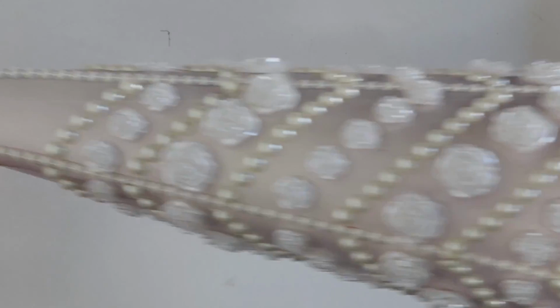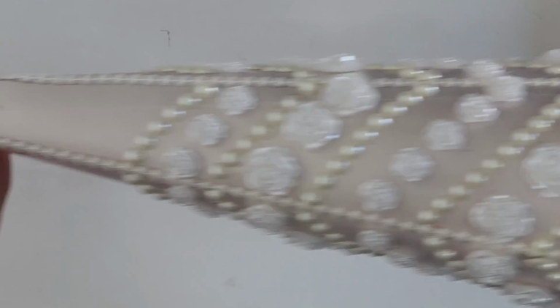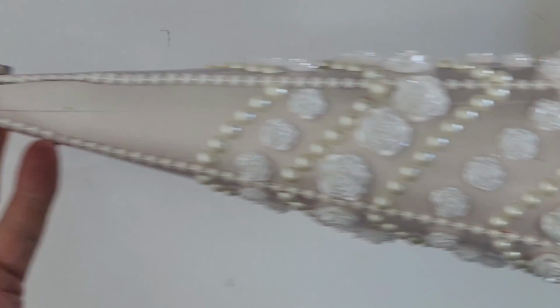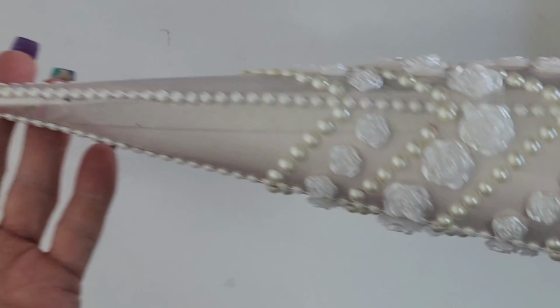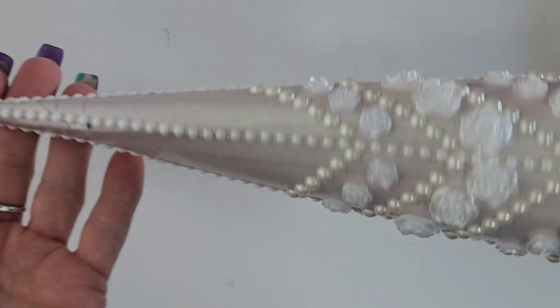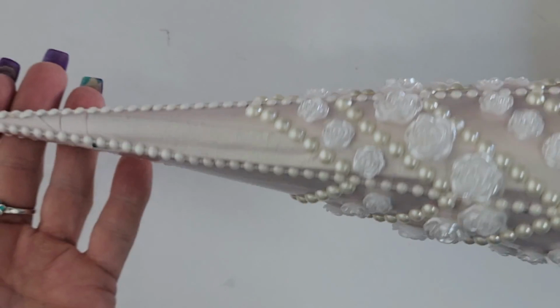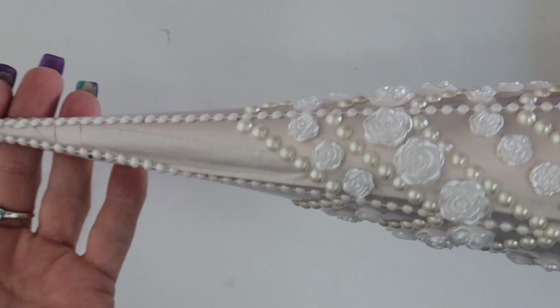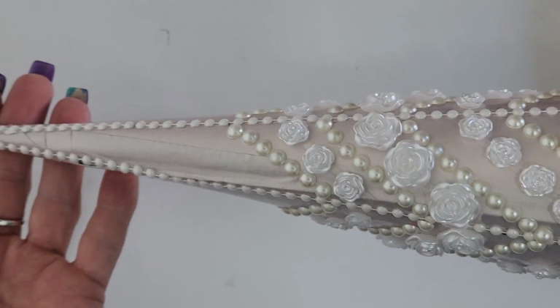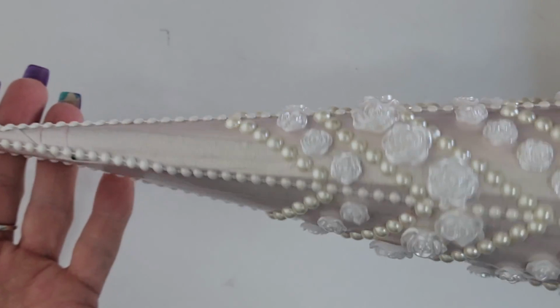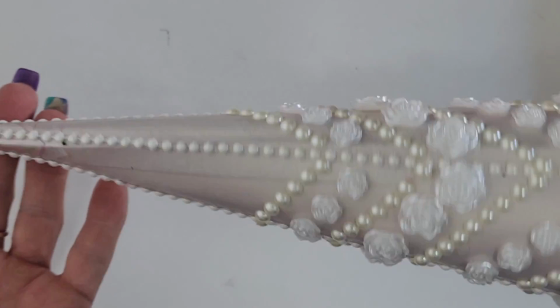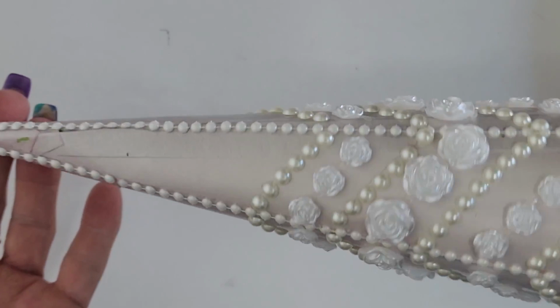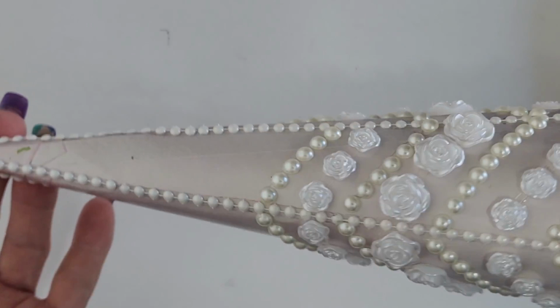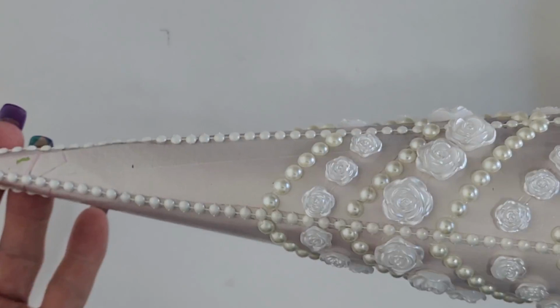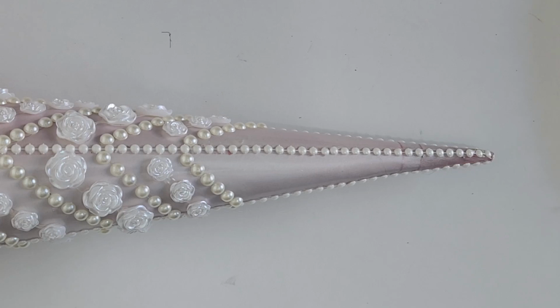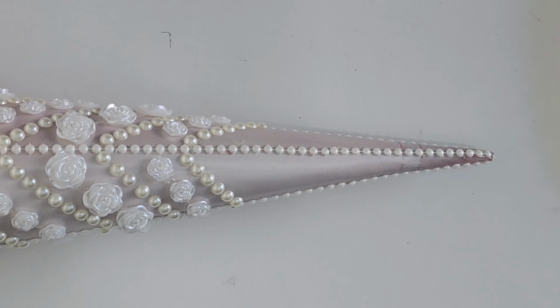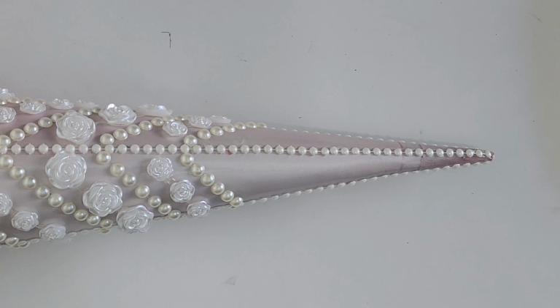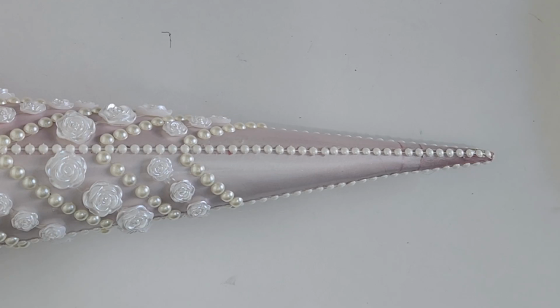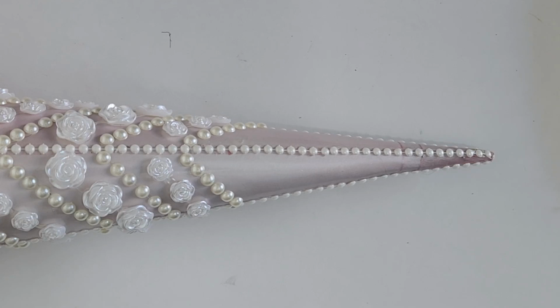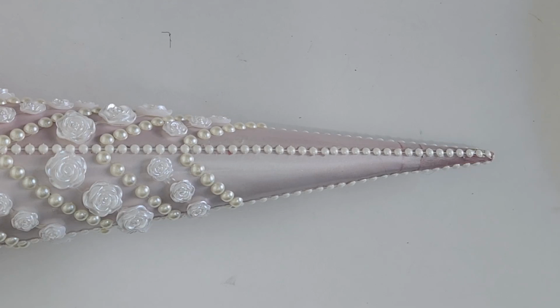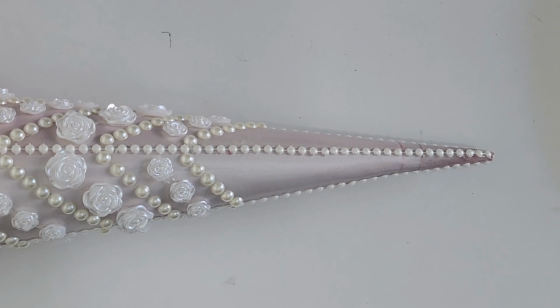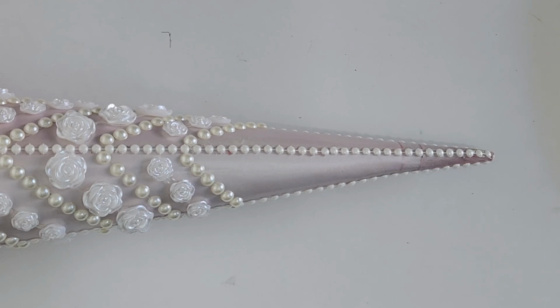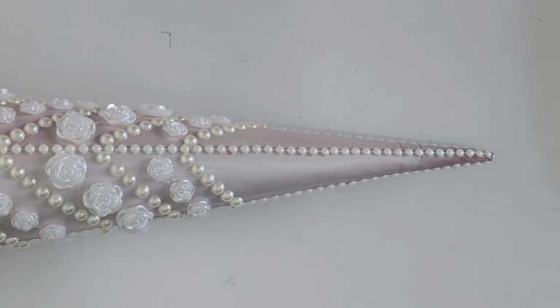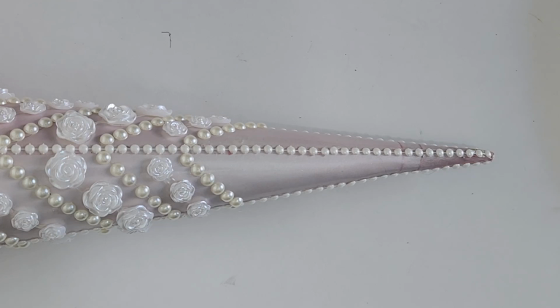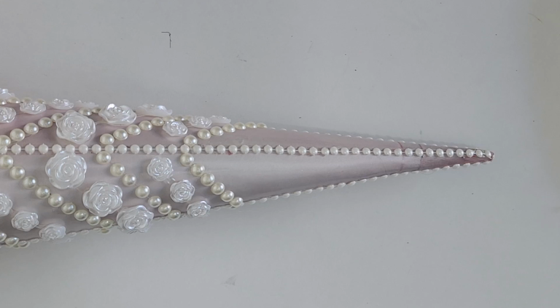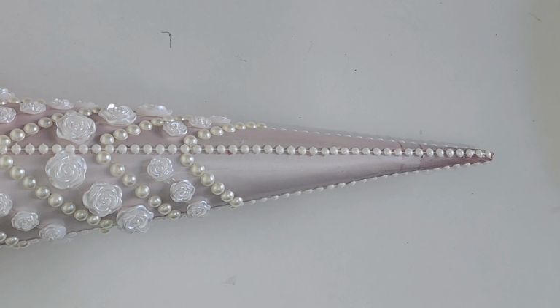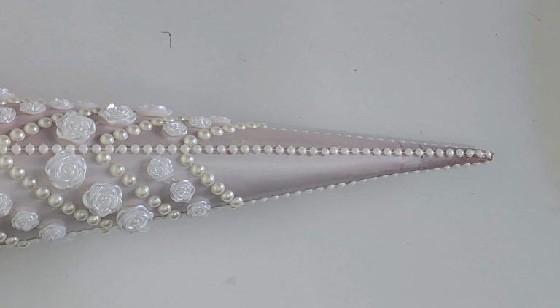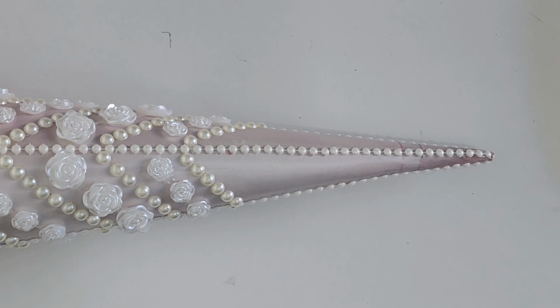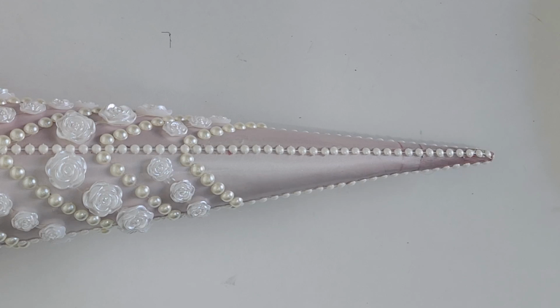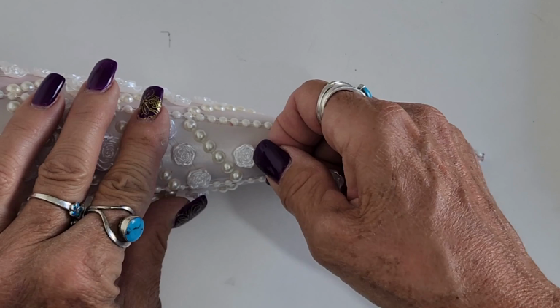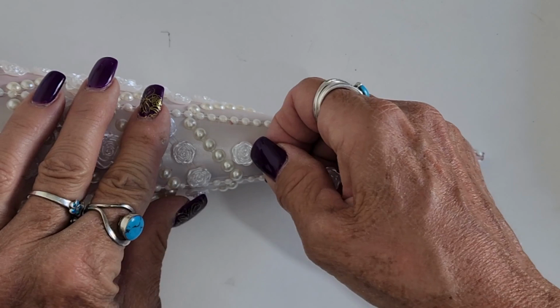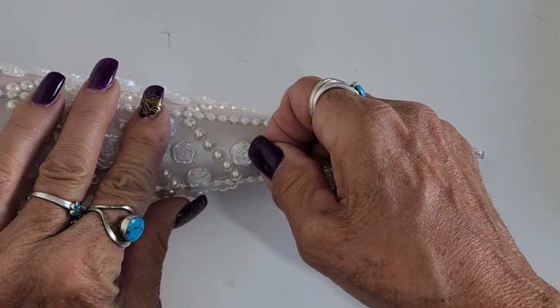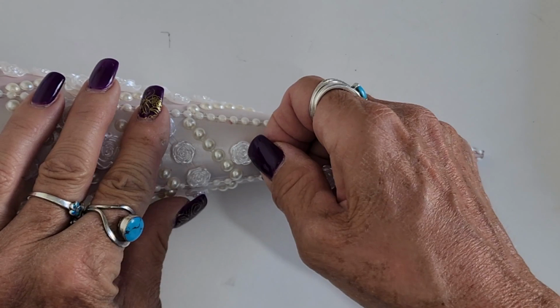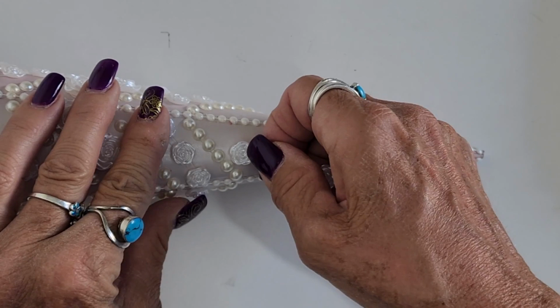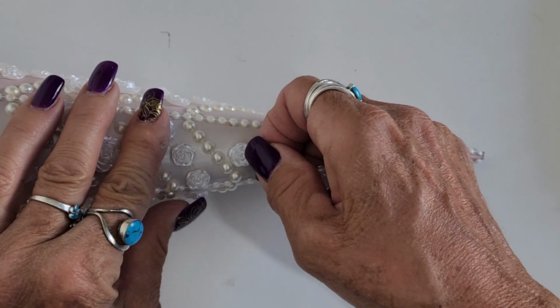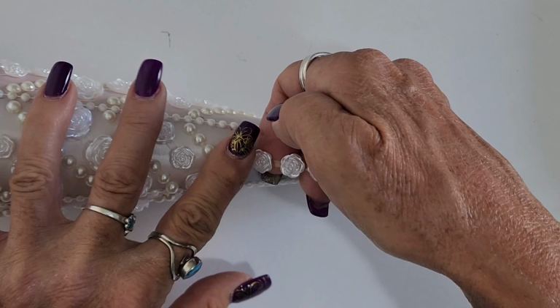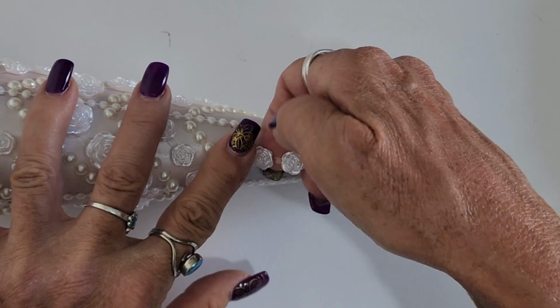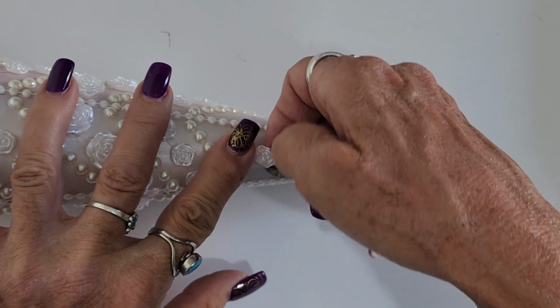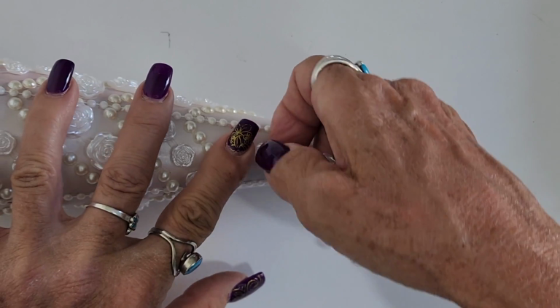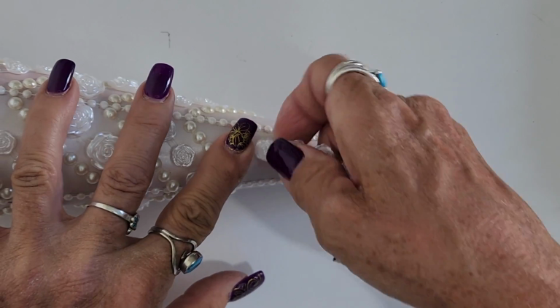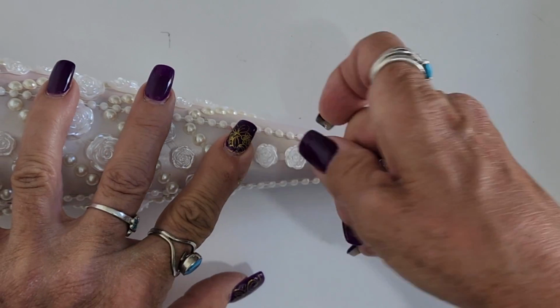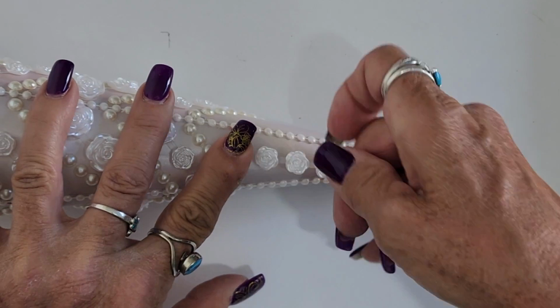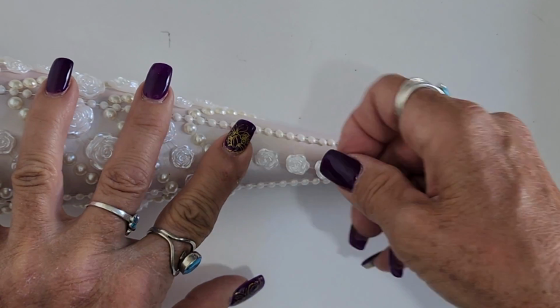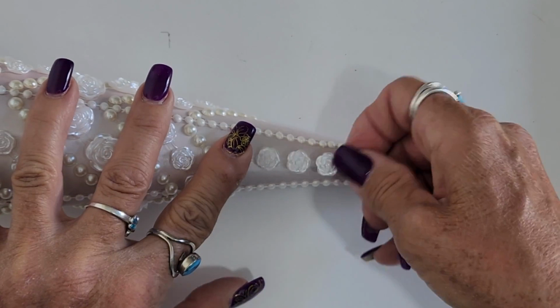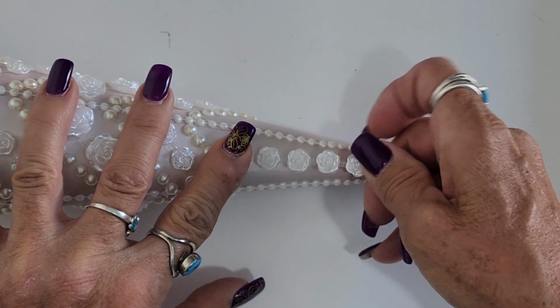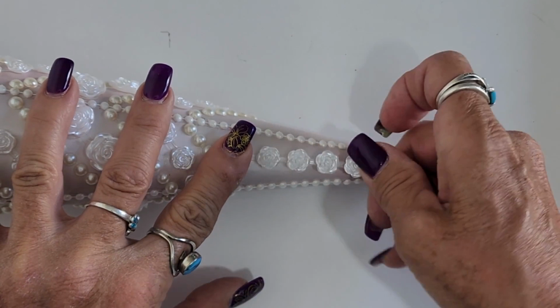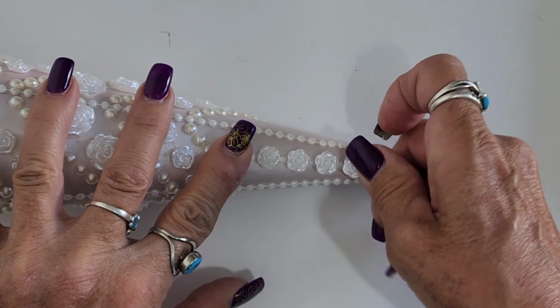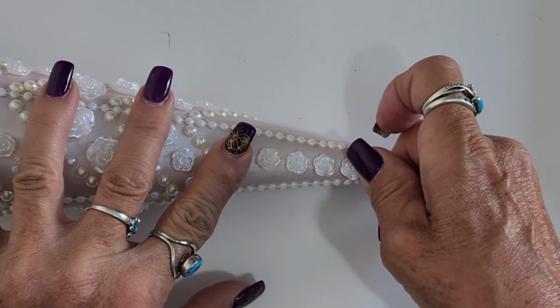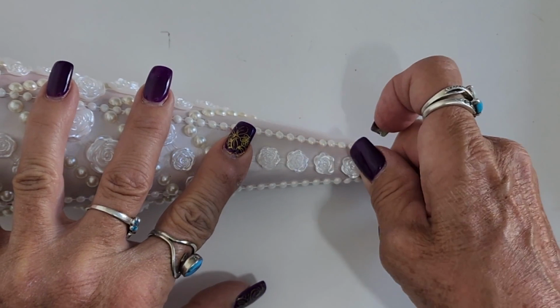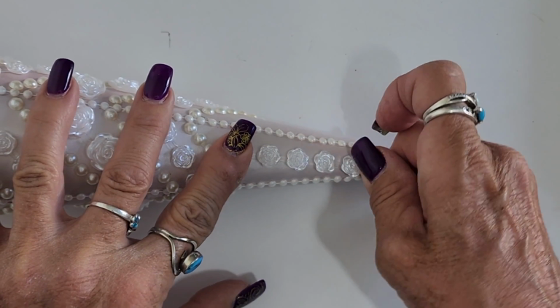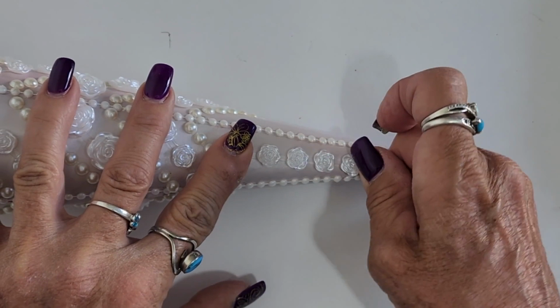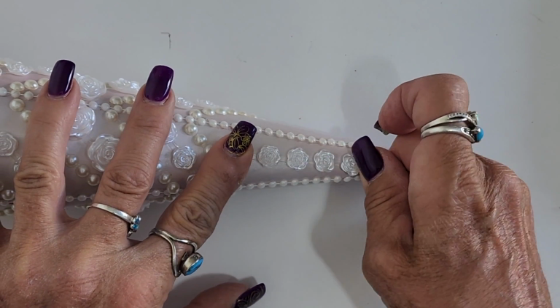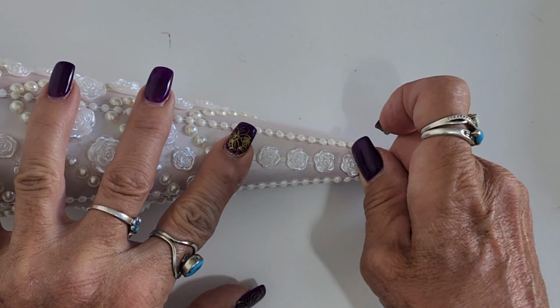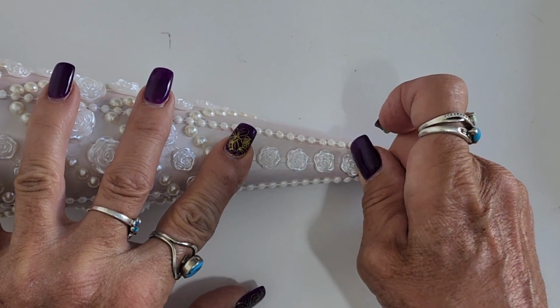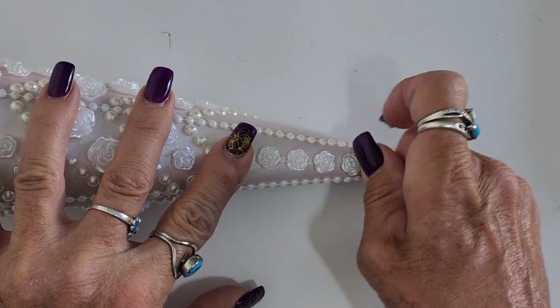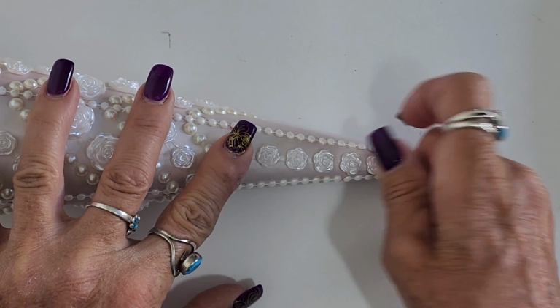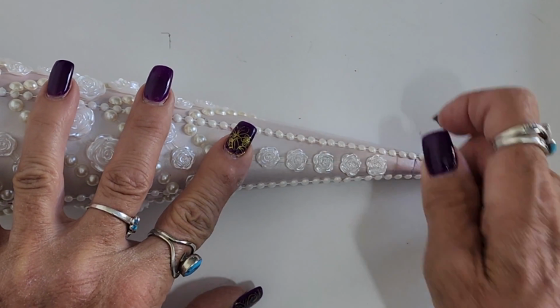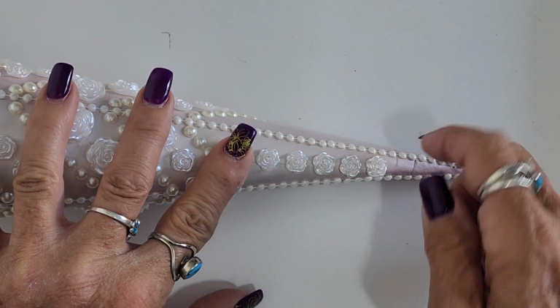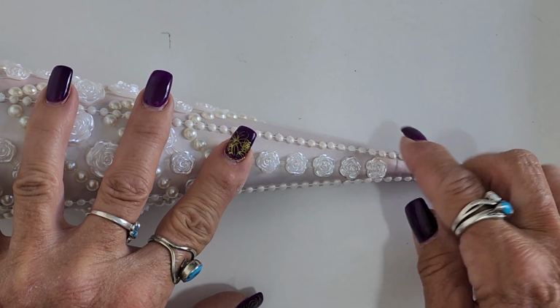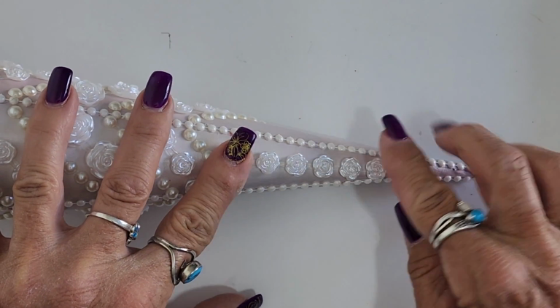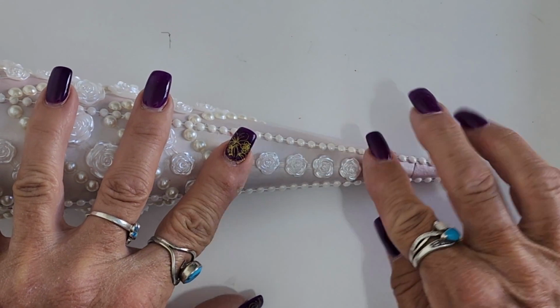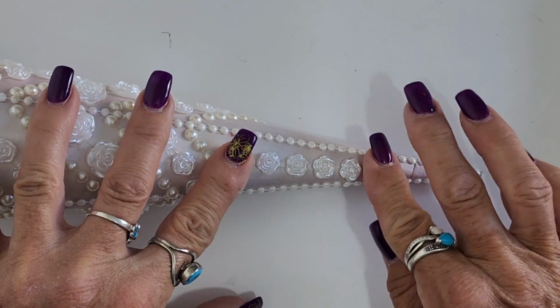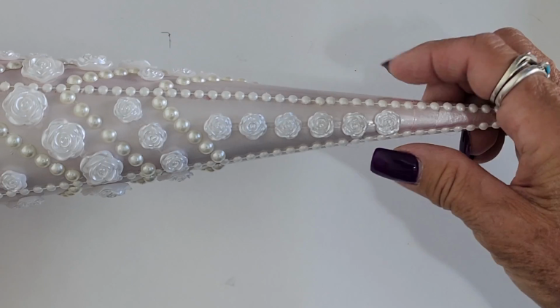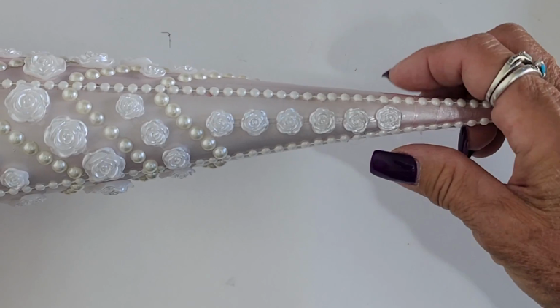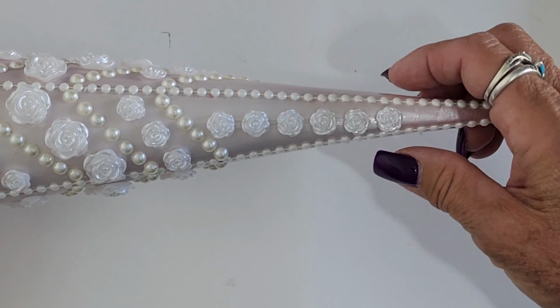Not bad at all, but to finish it off, I'm going to add one more row vertically on each section of the tip of the tree.